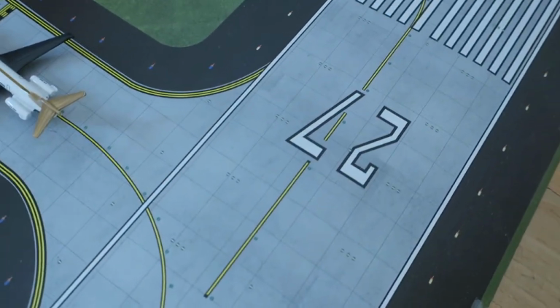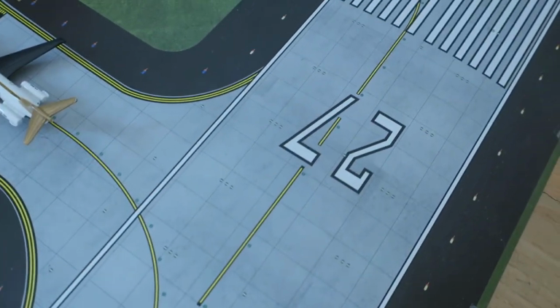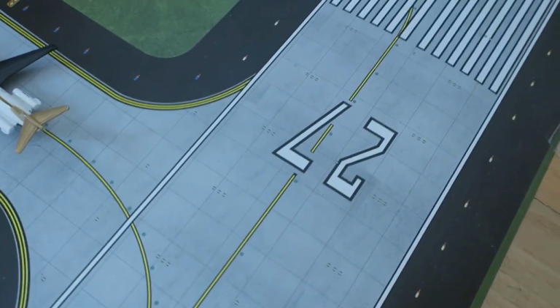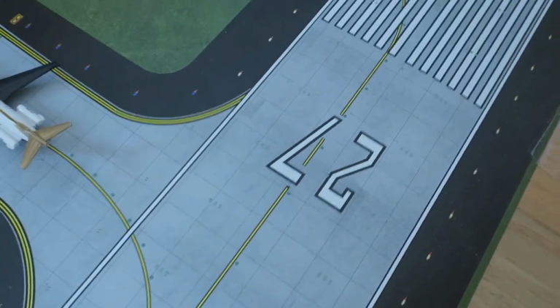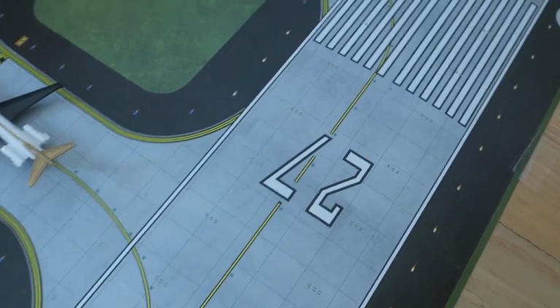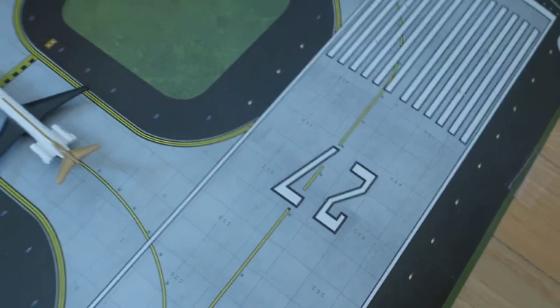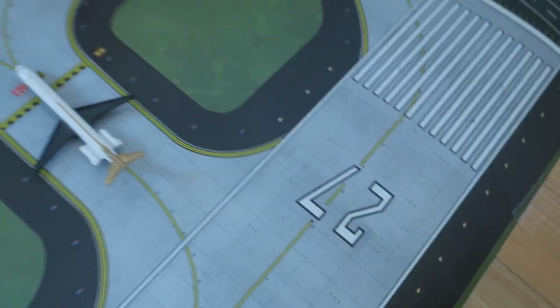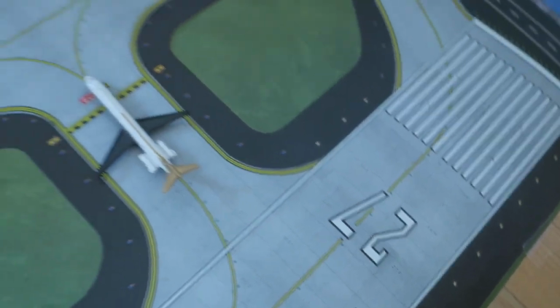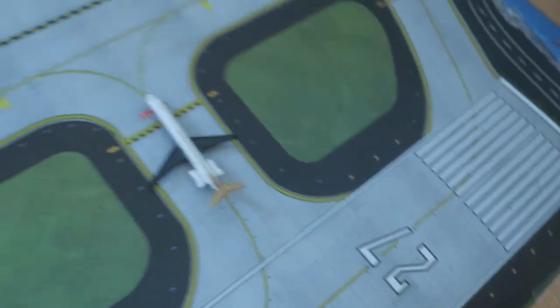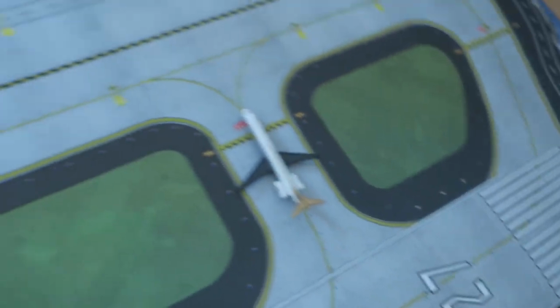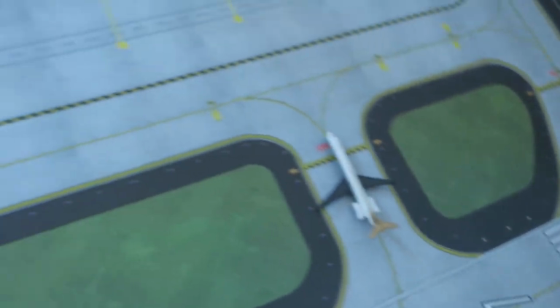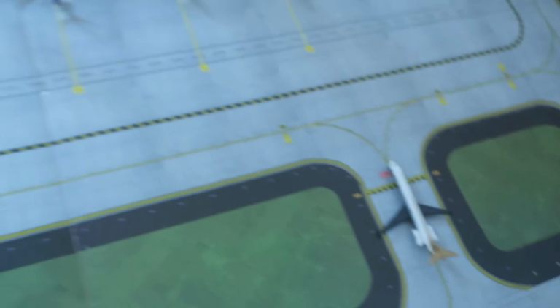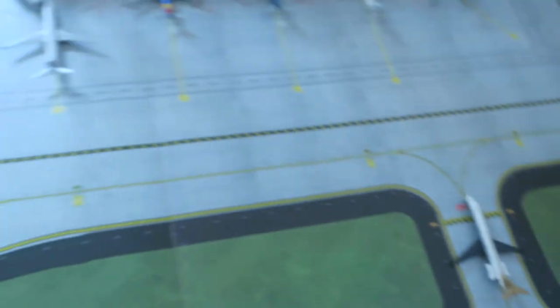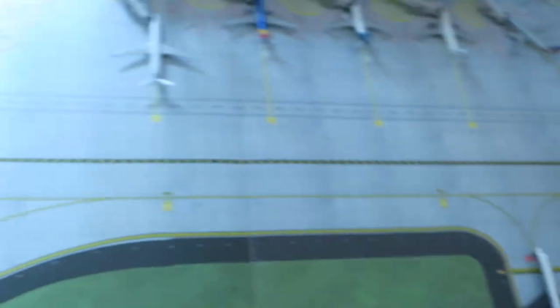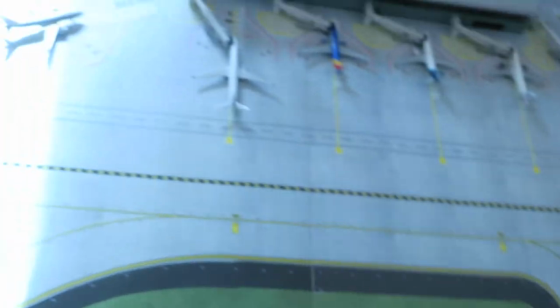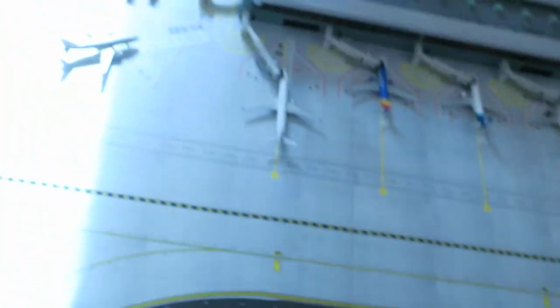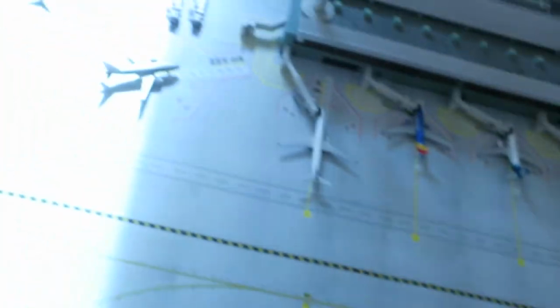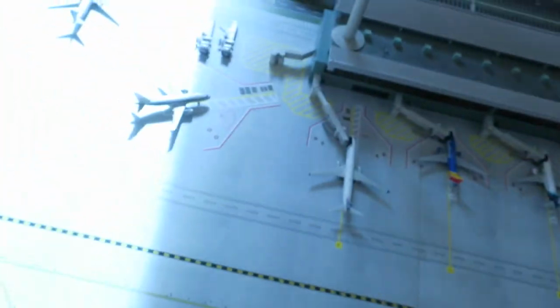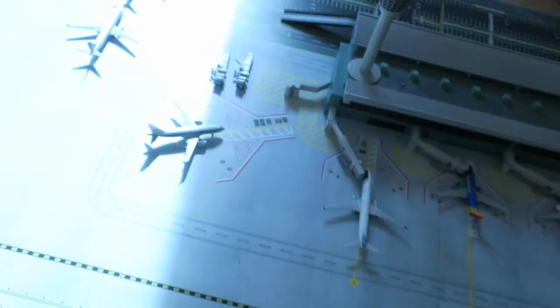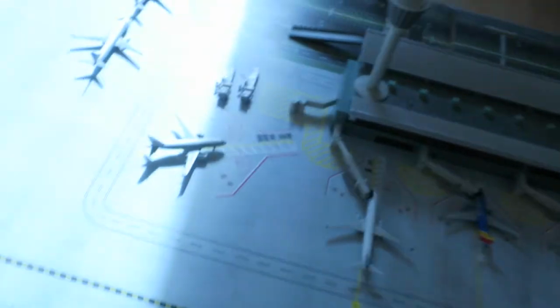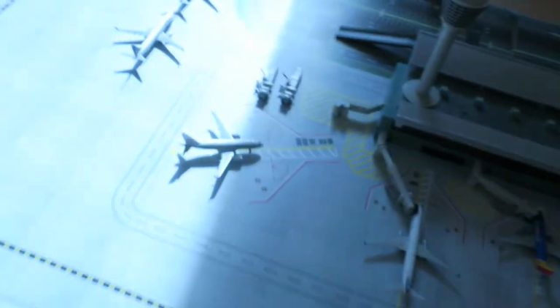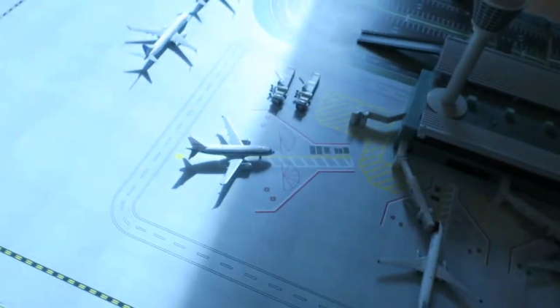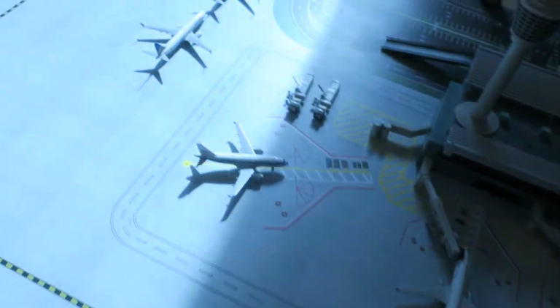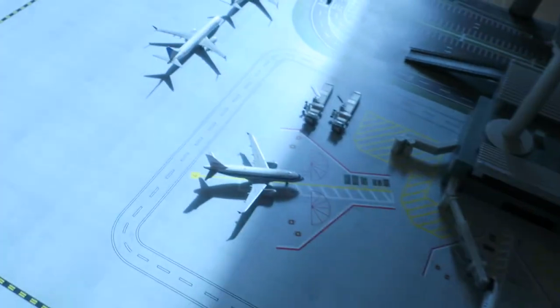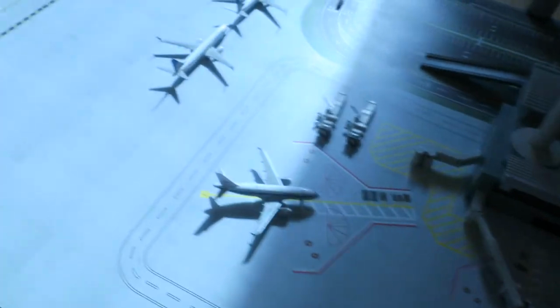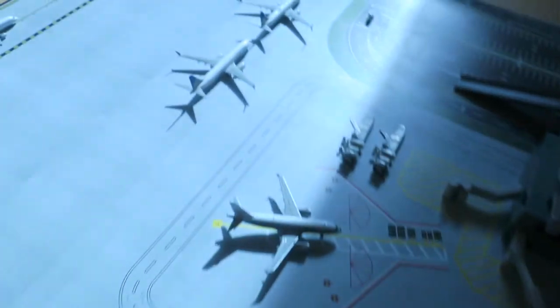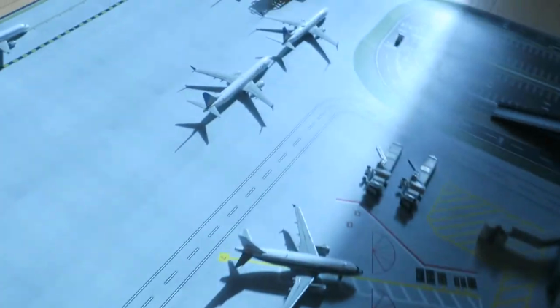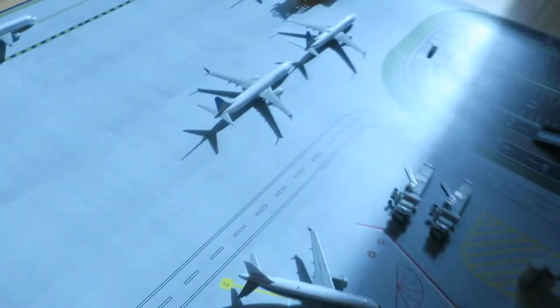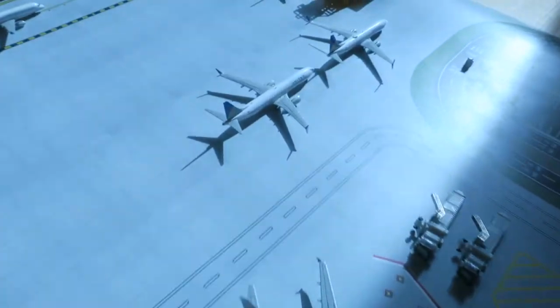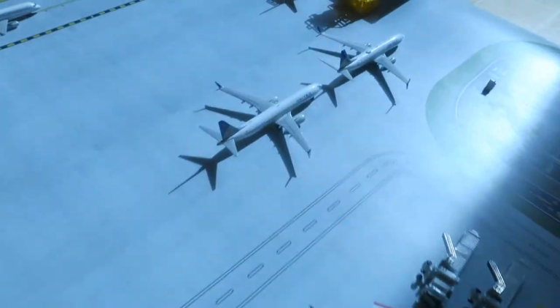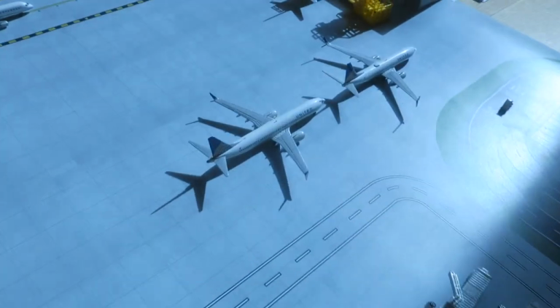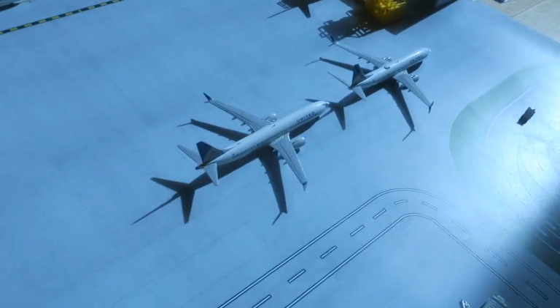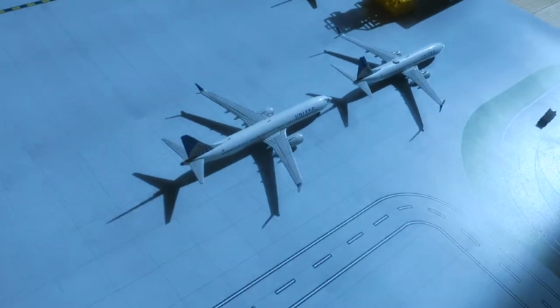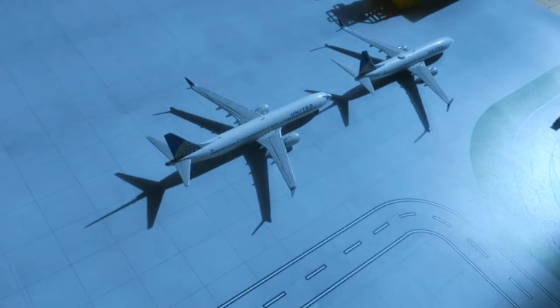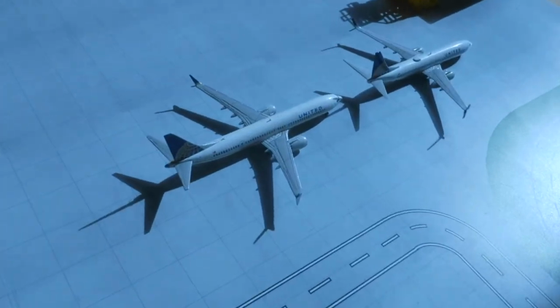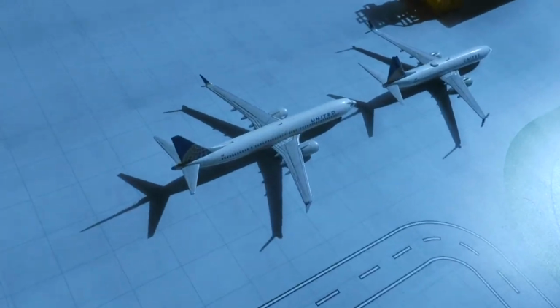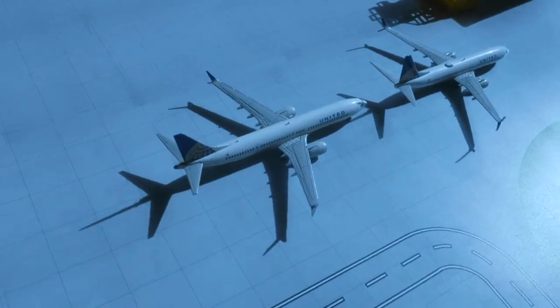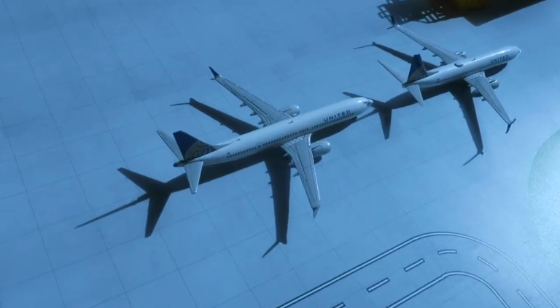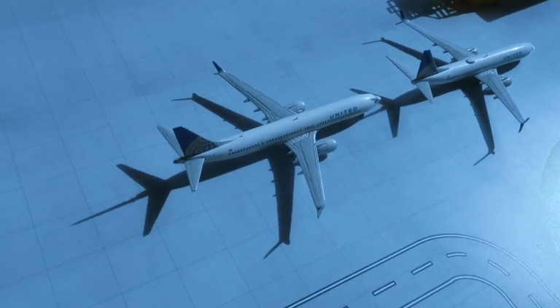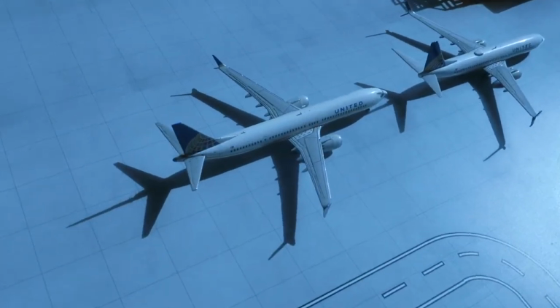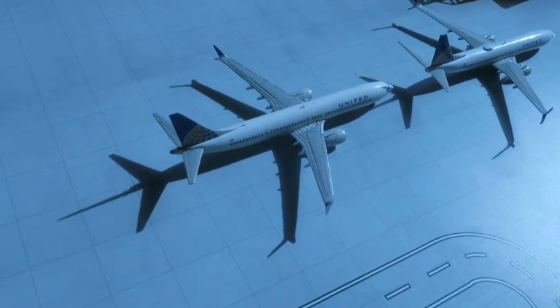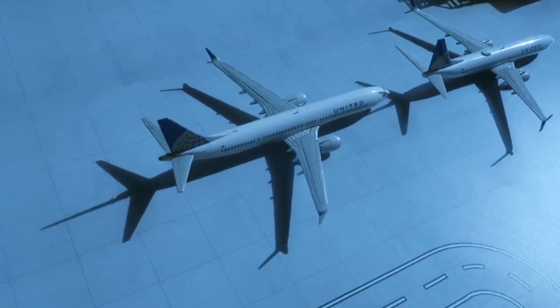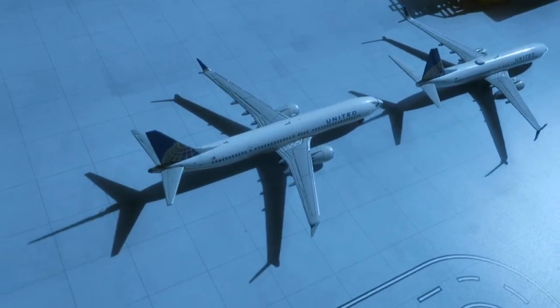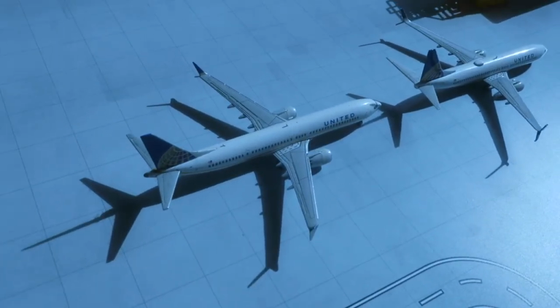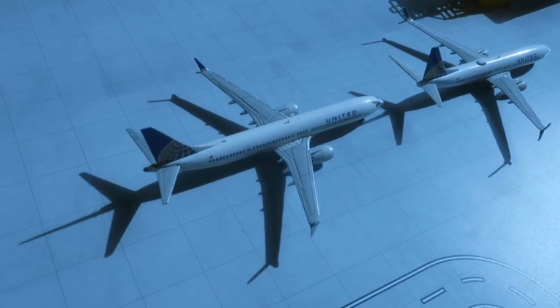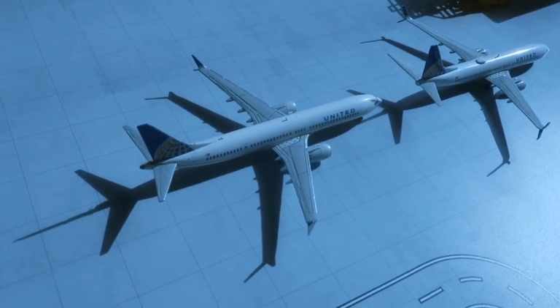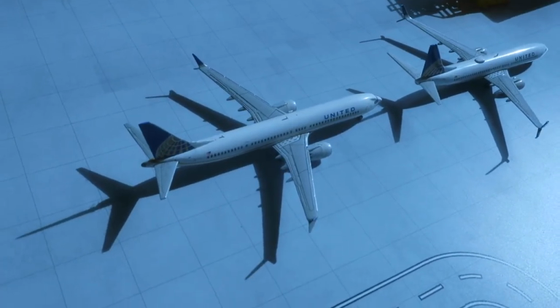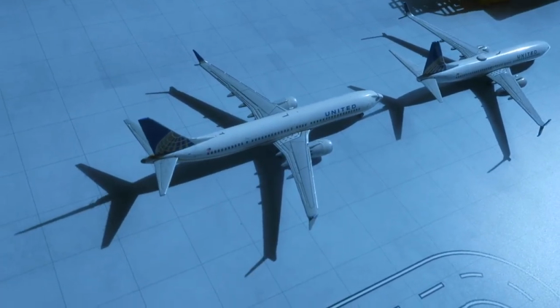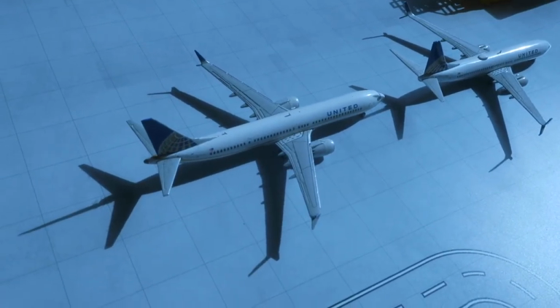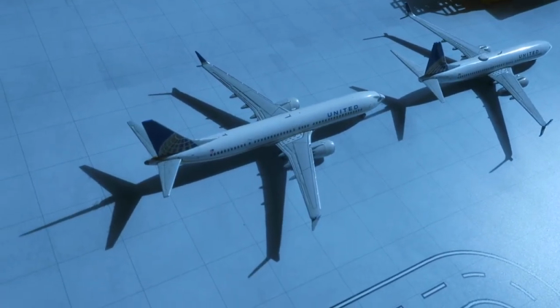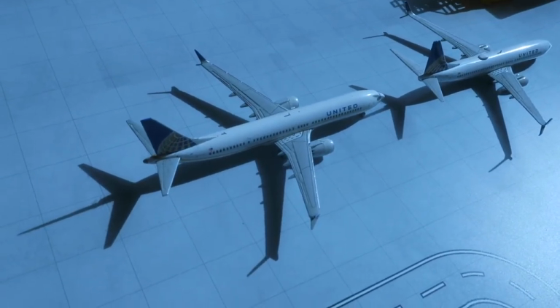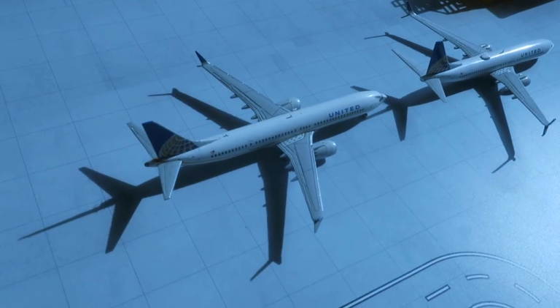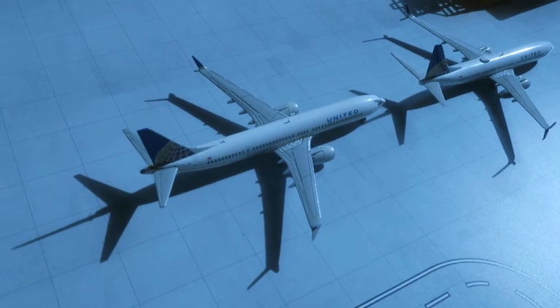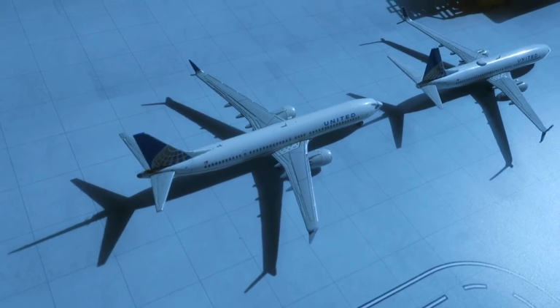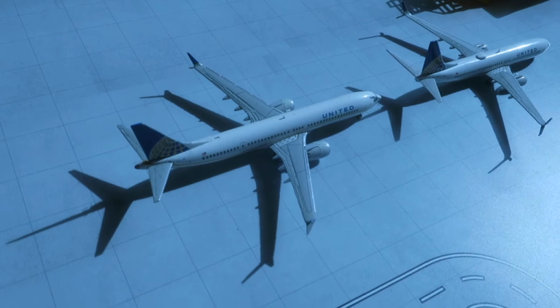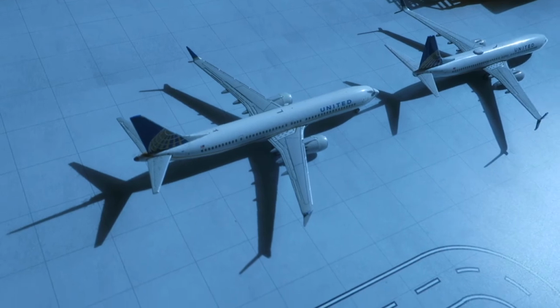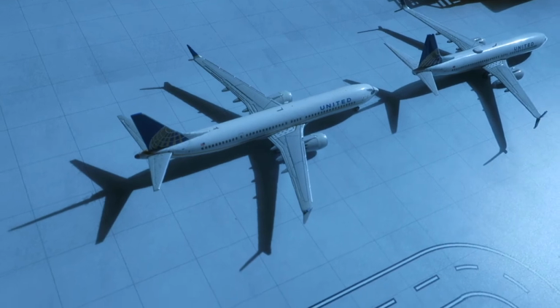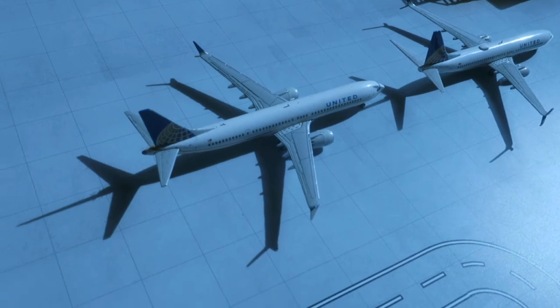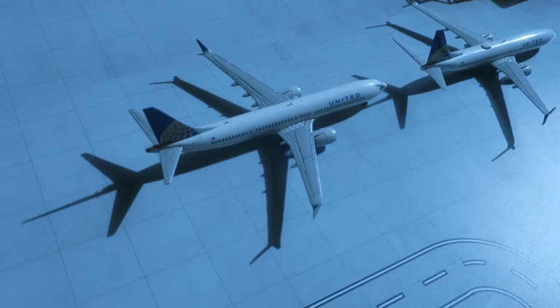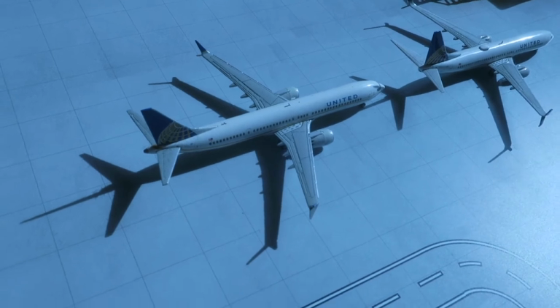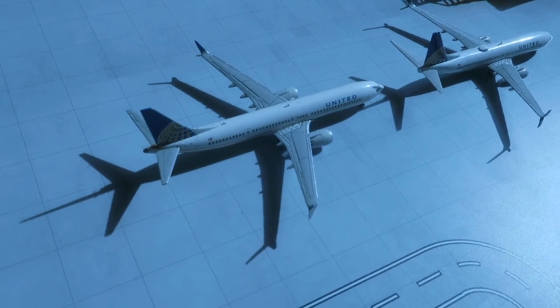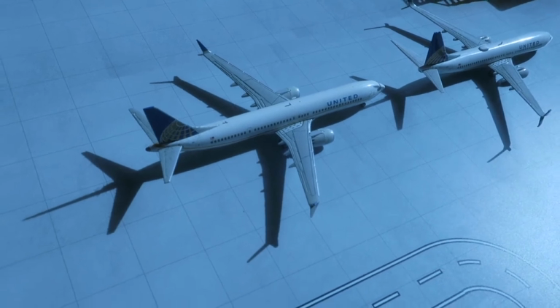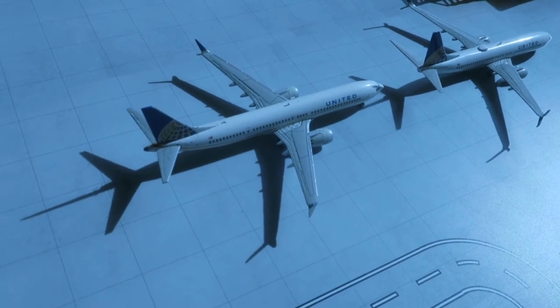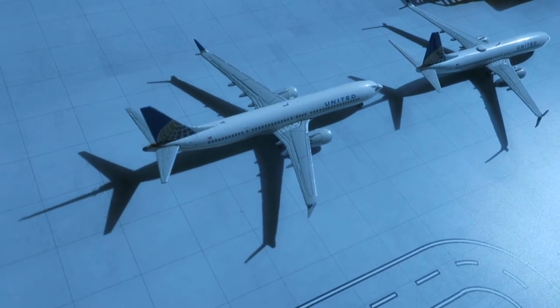Today we have runway 27 as the arrival runway. Hope you enjoyed it and see you next time — bye guys!